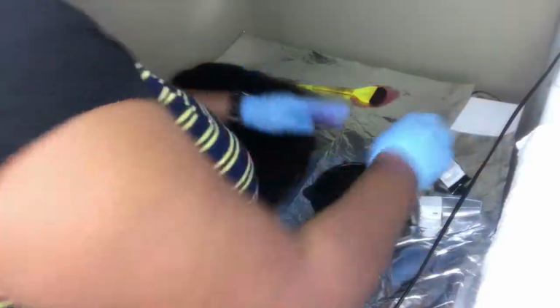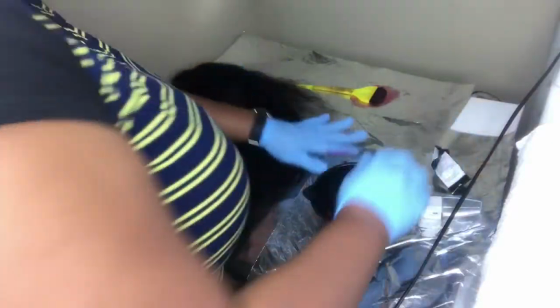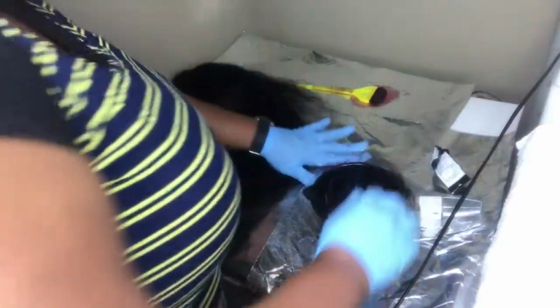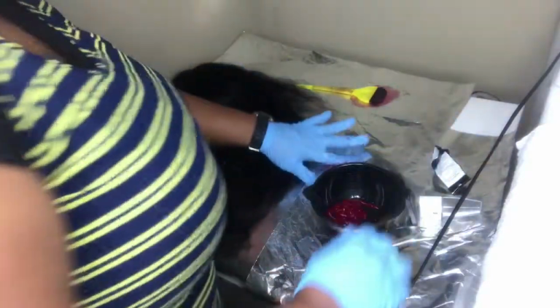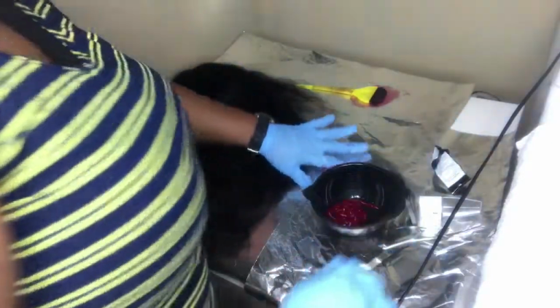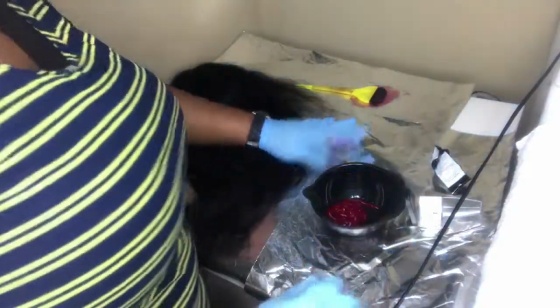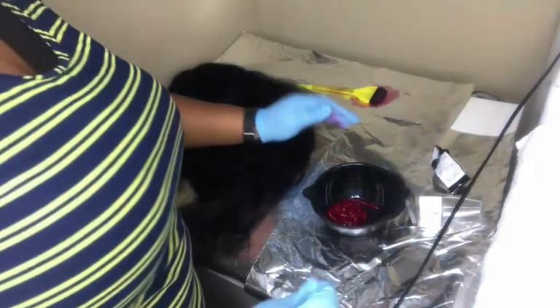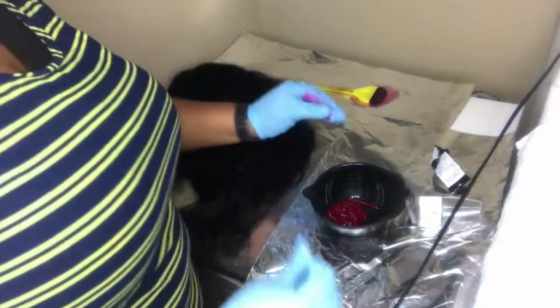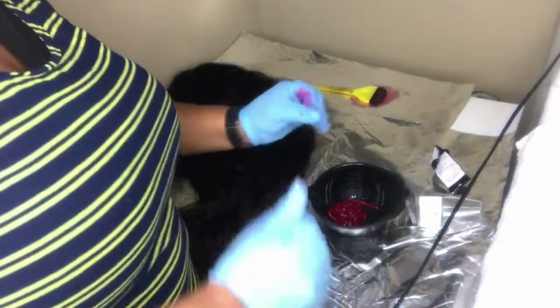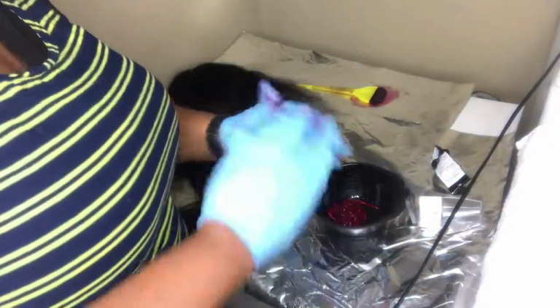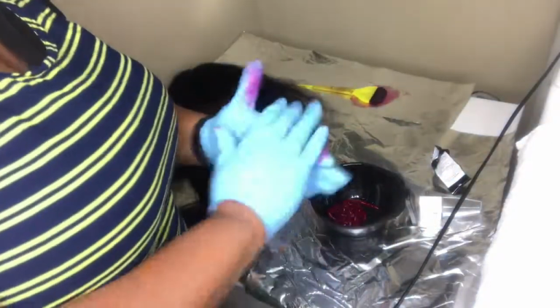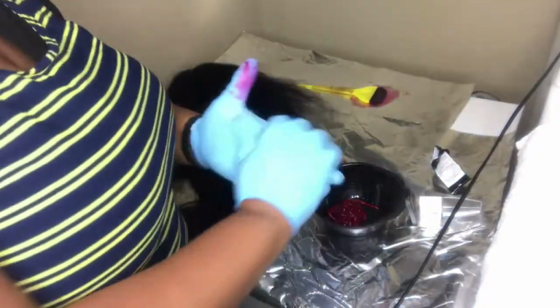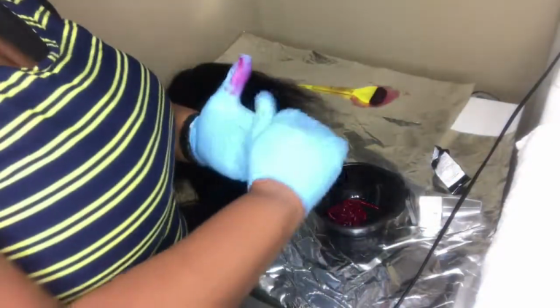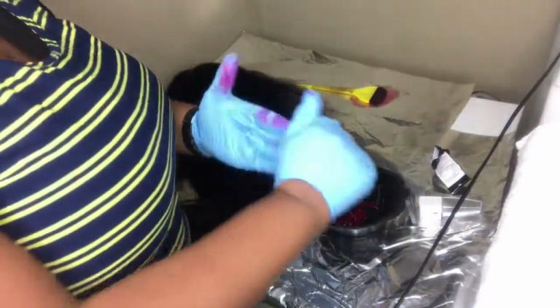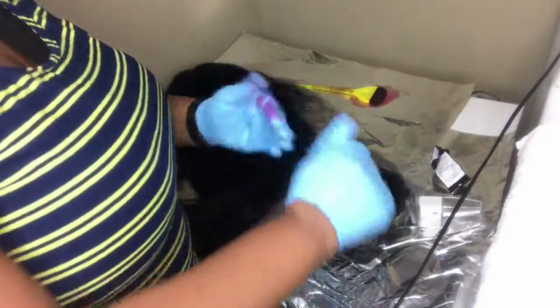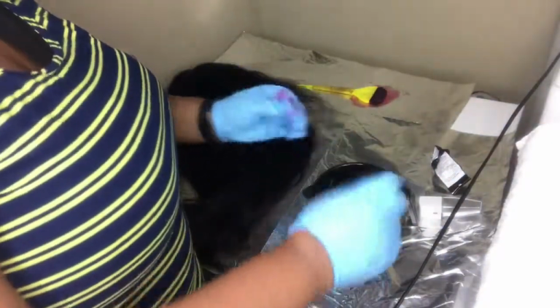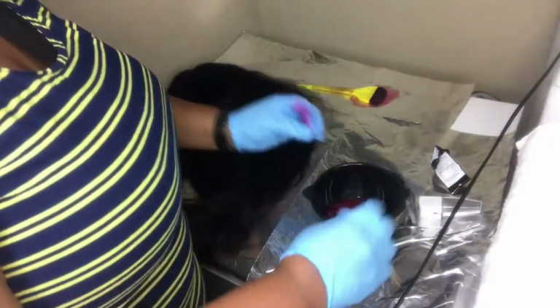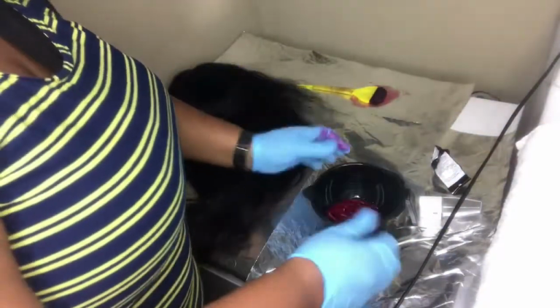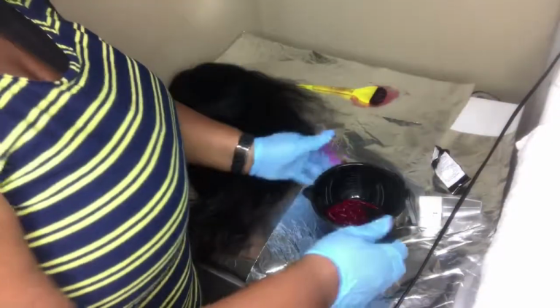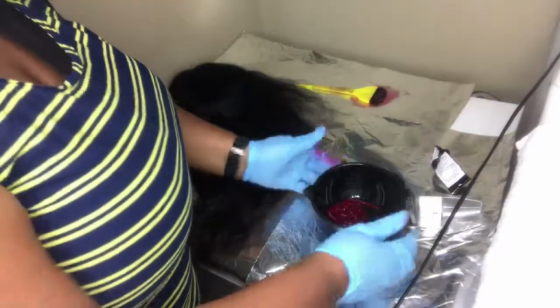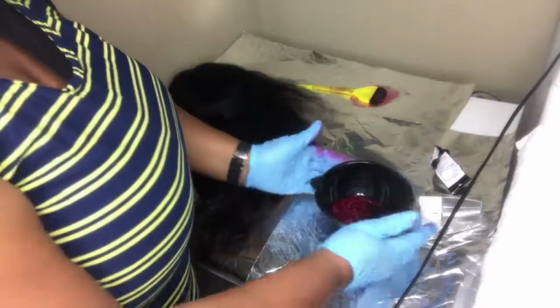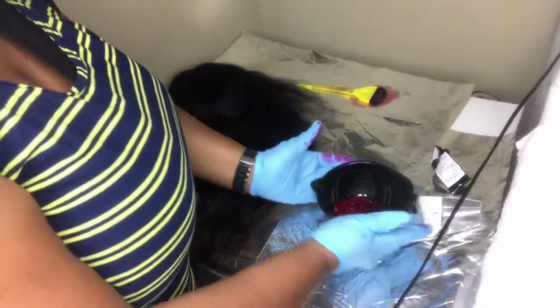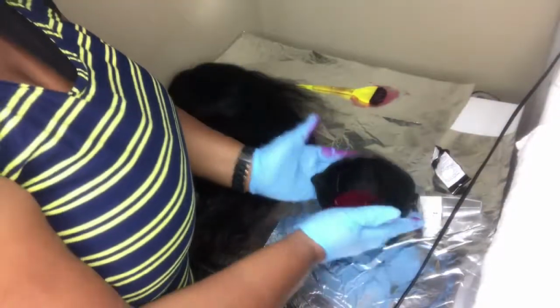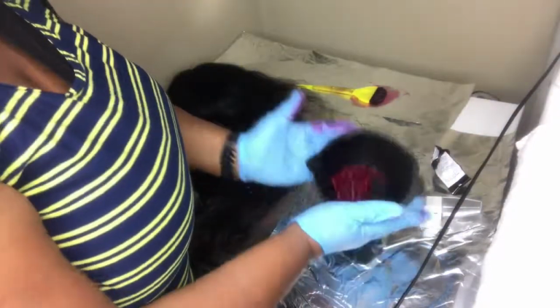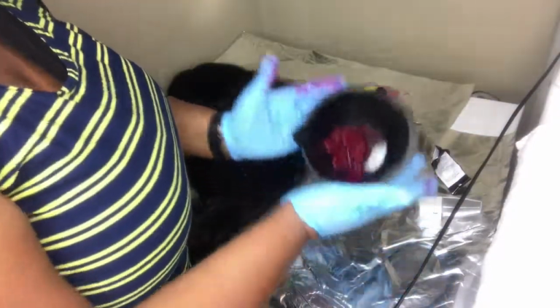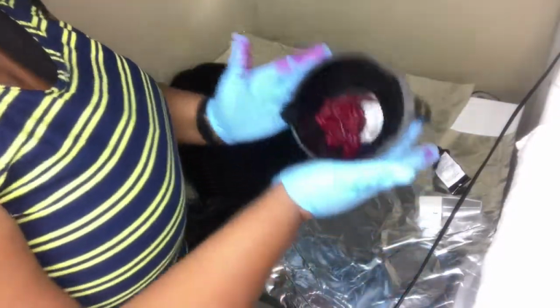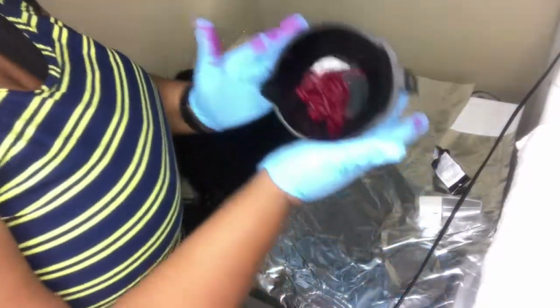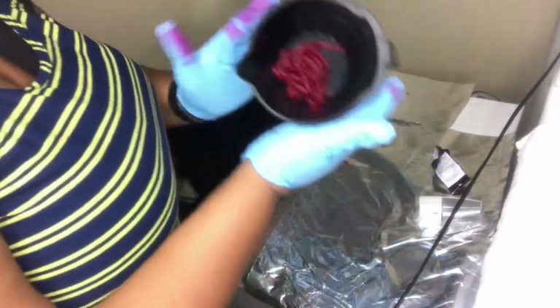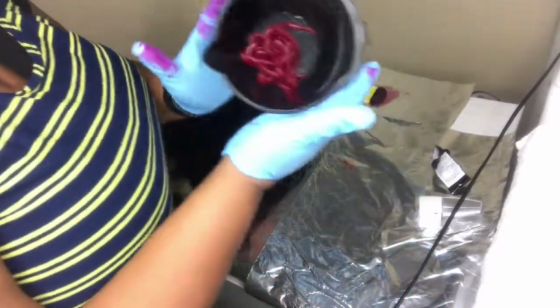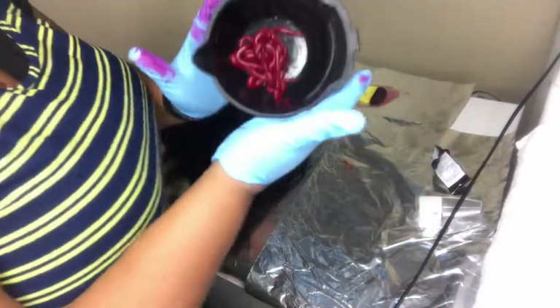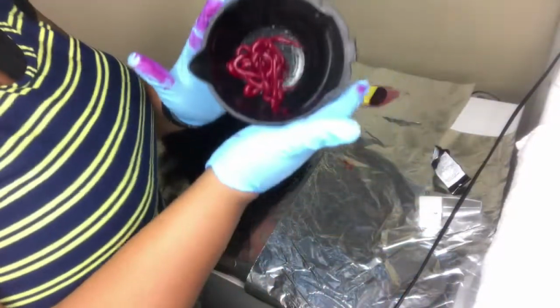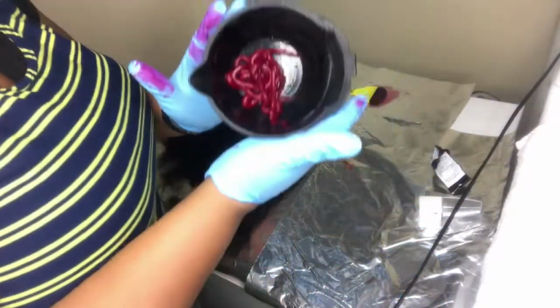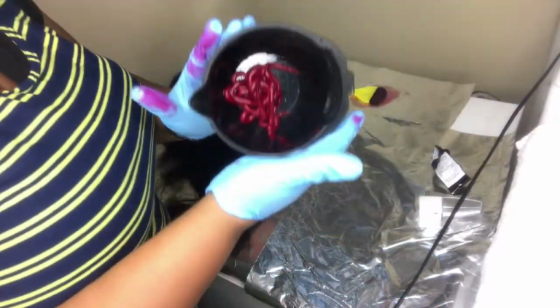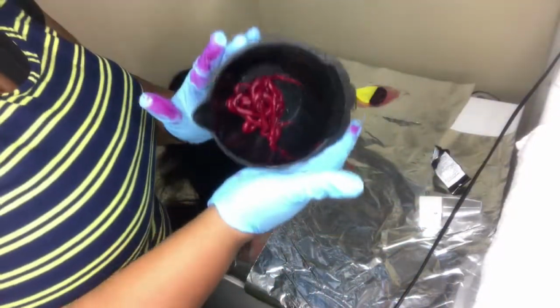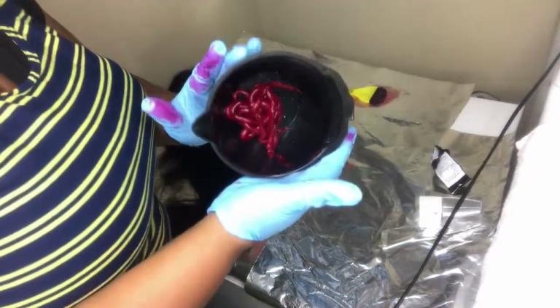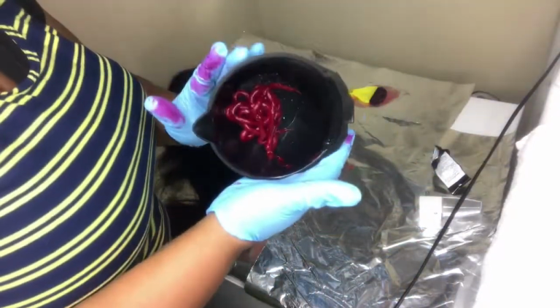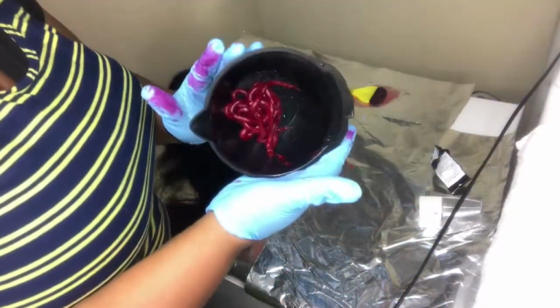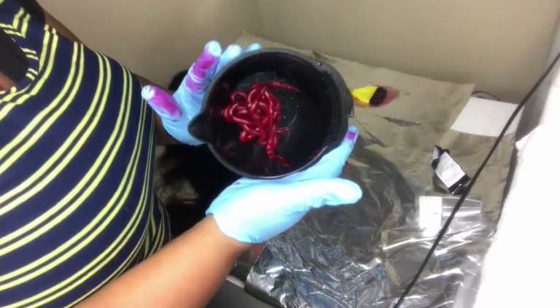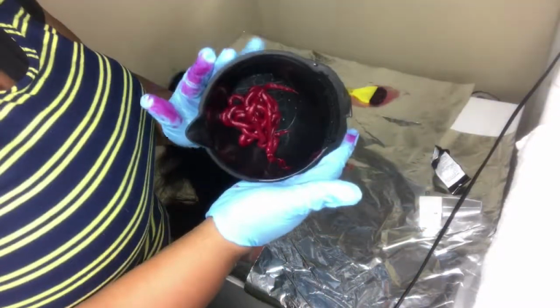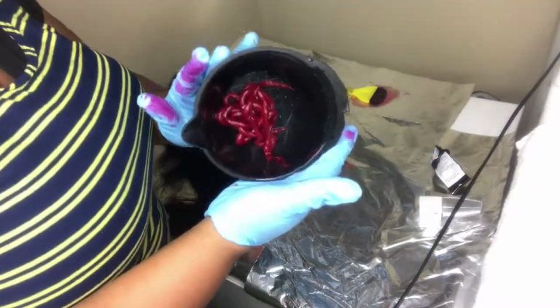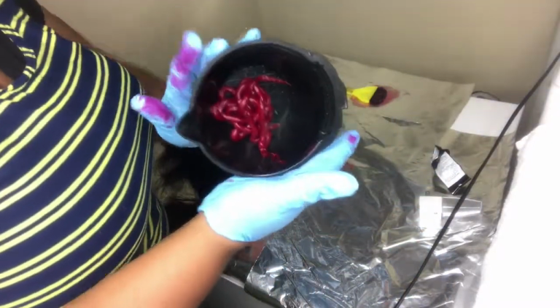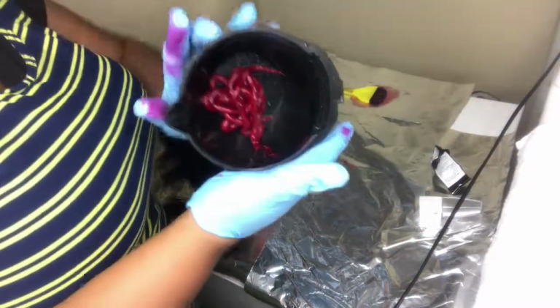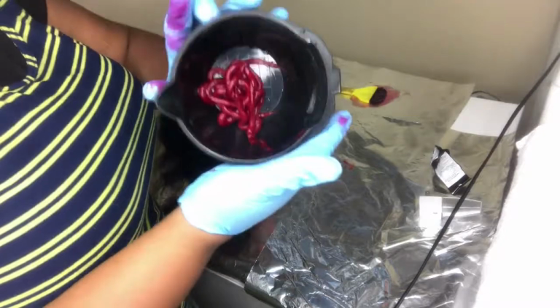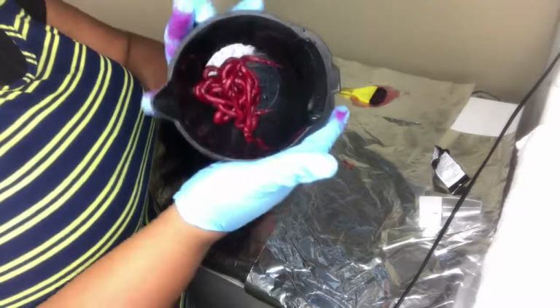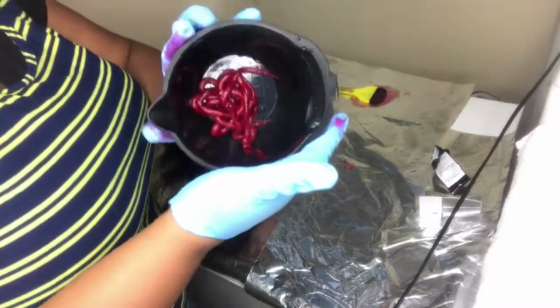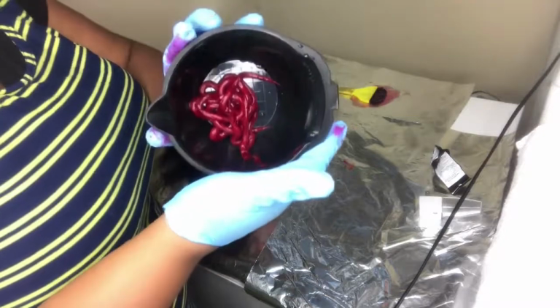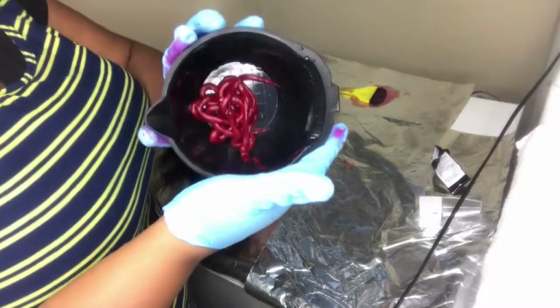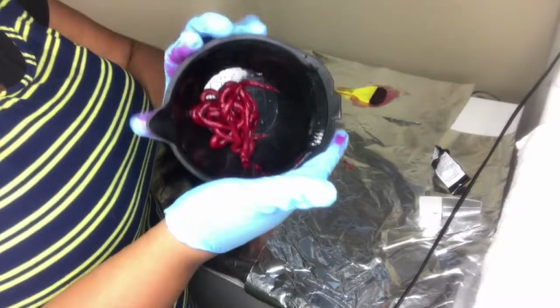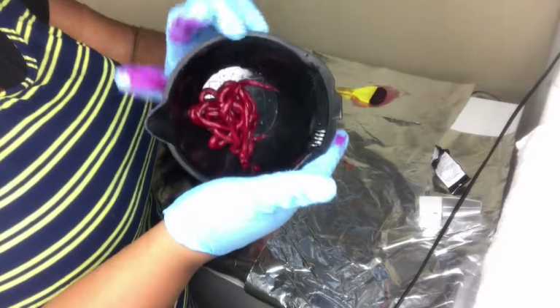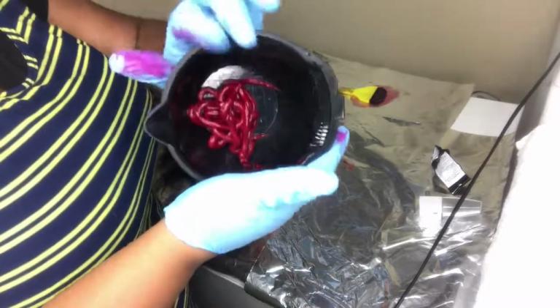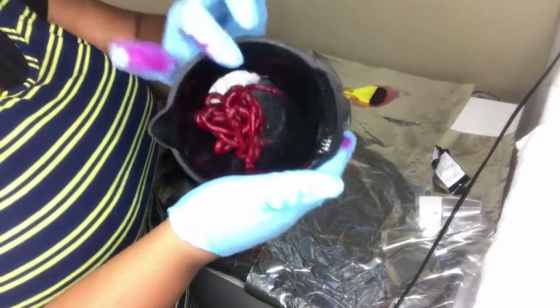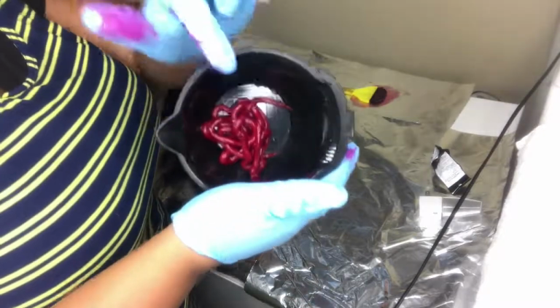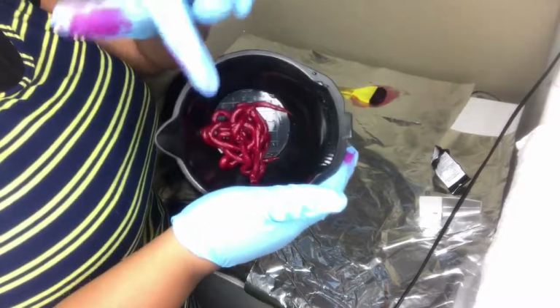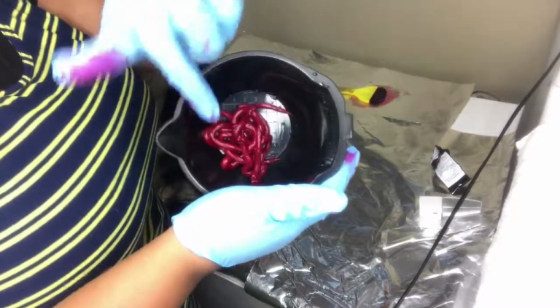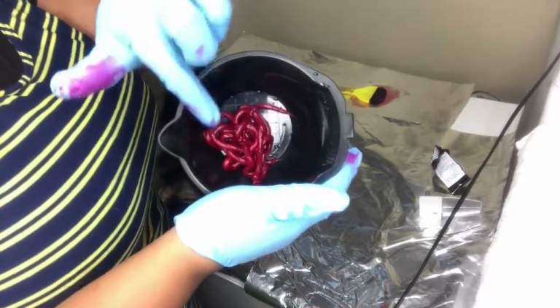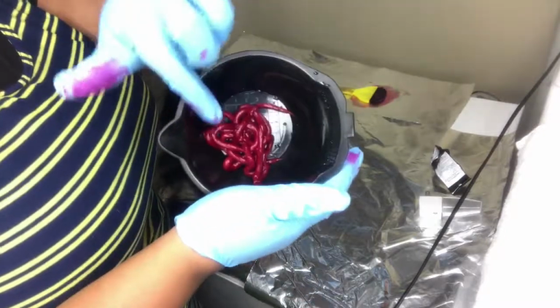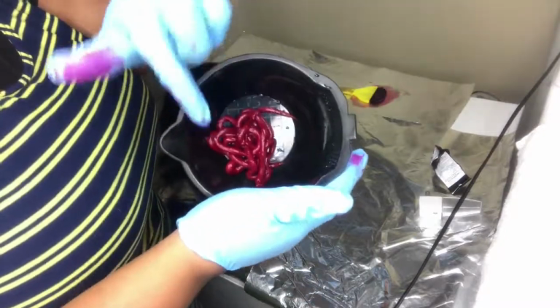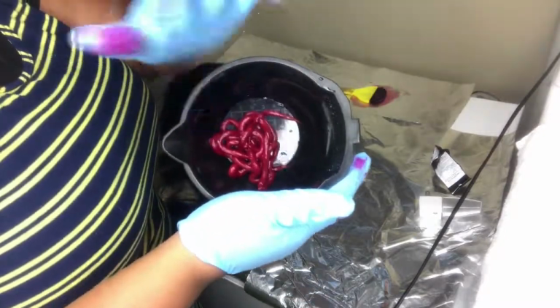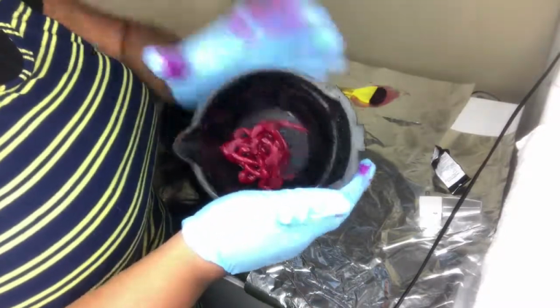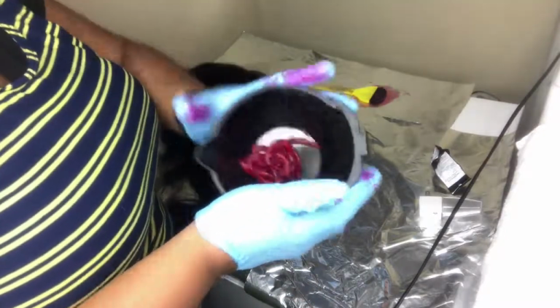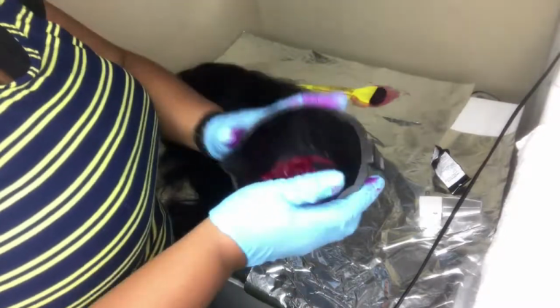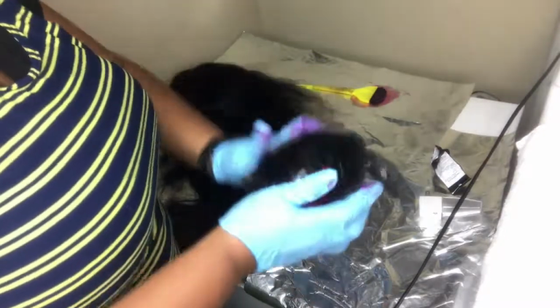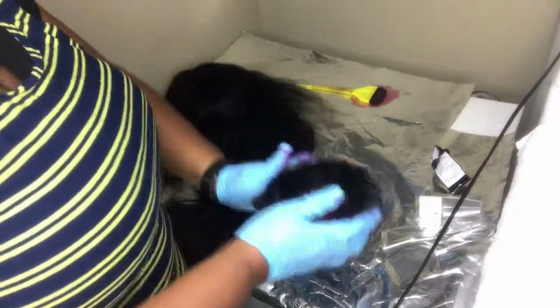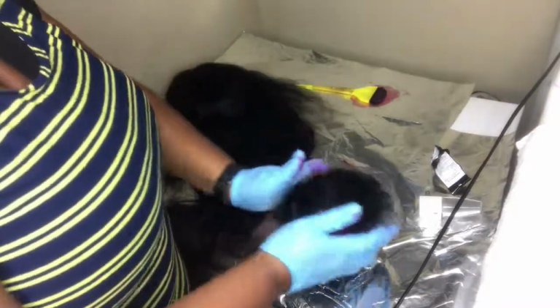This is how it will look coming right out of the tube. So that is not with any developer, that is just the color only.